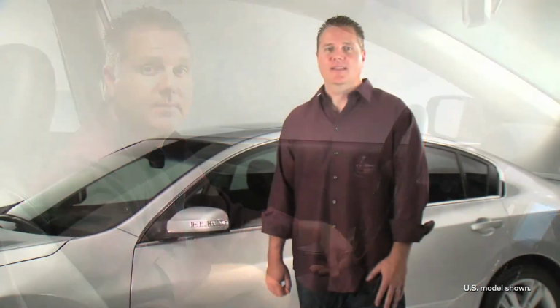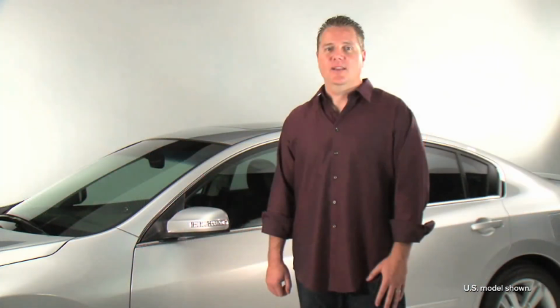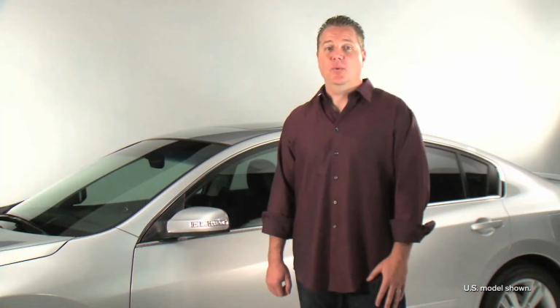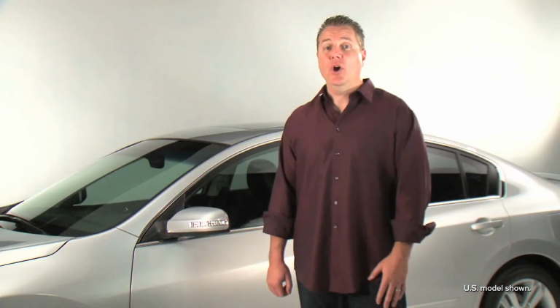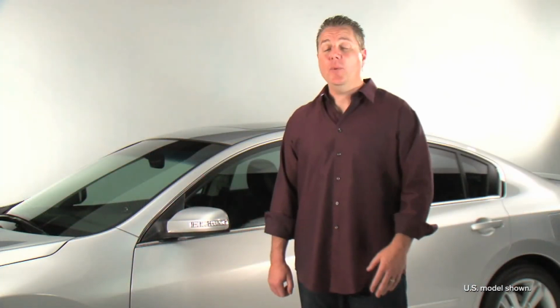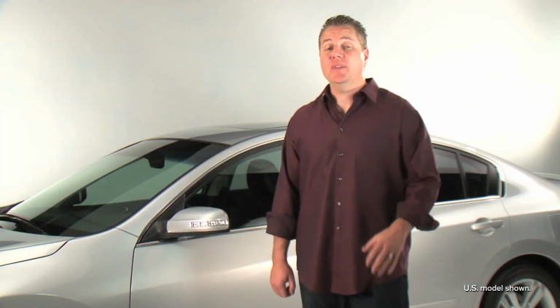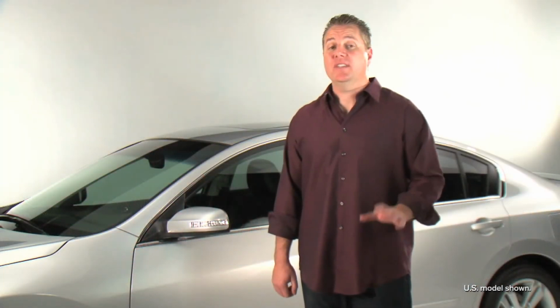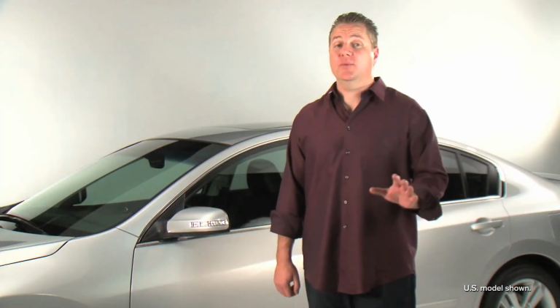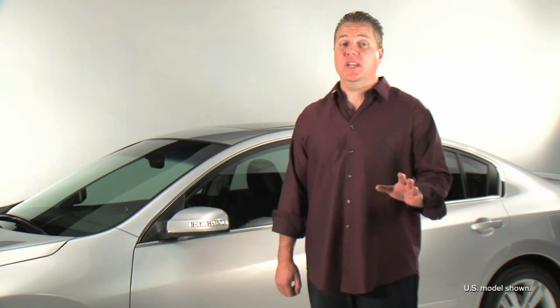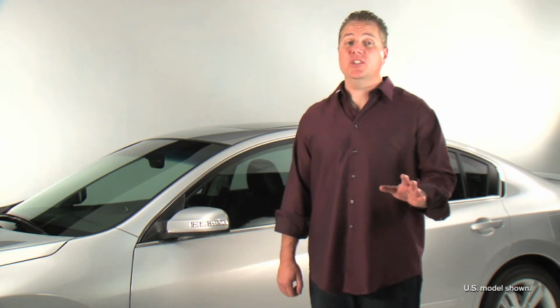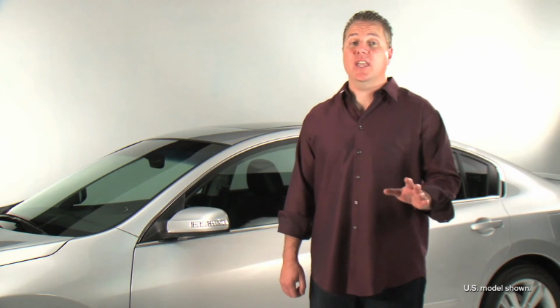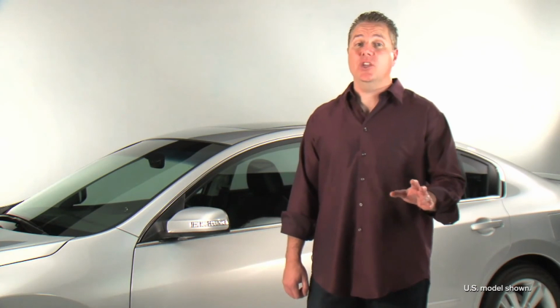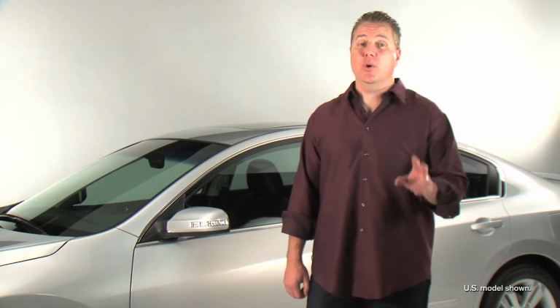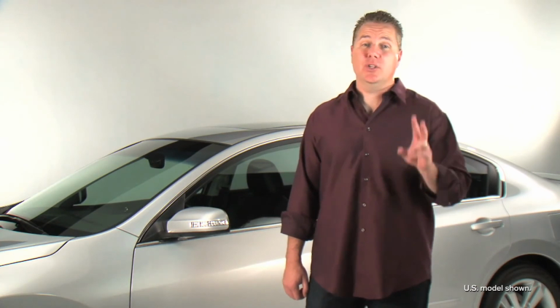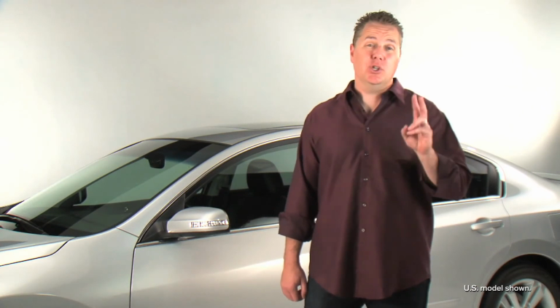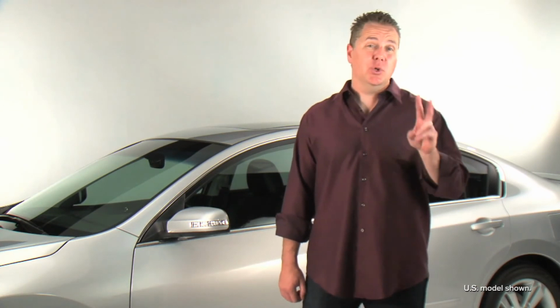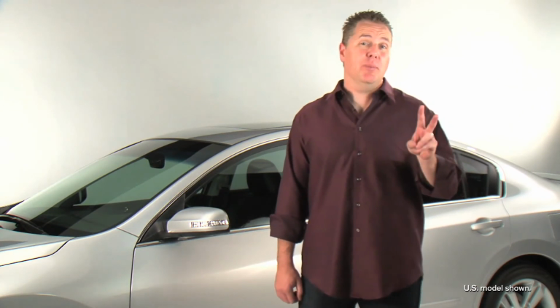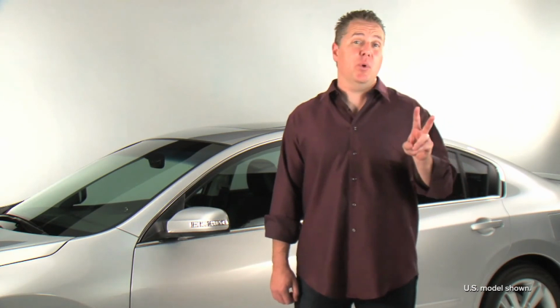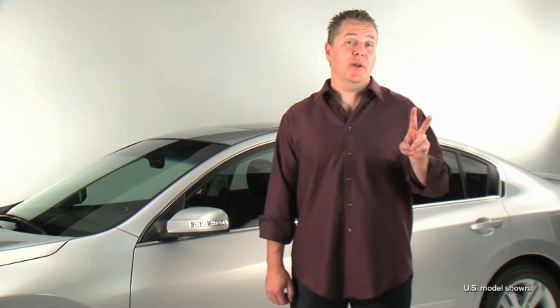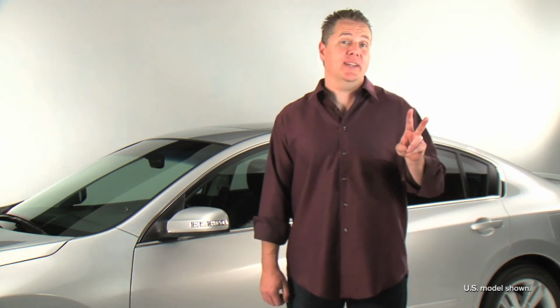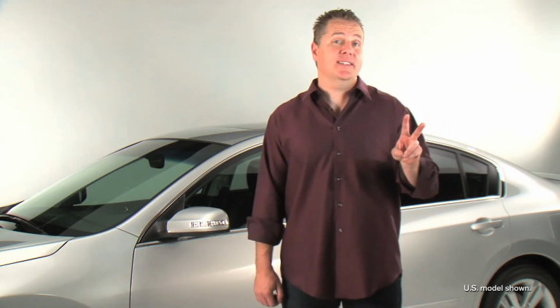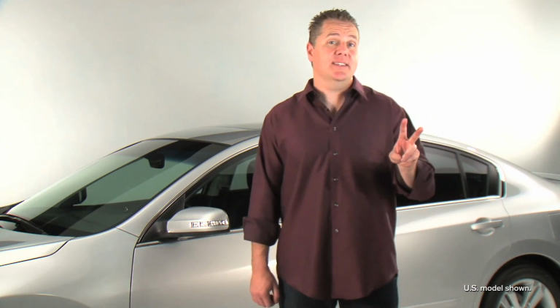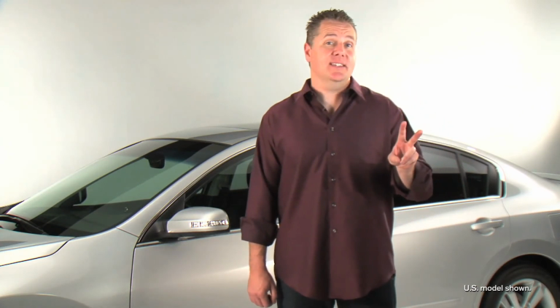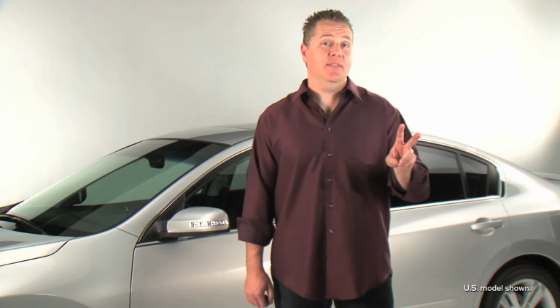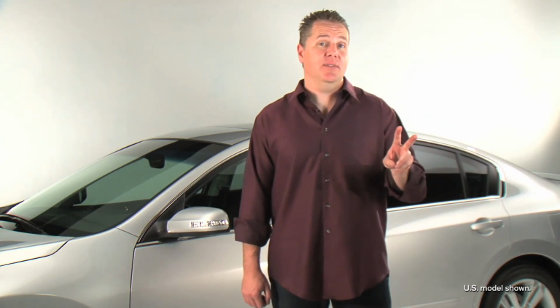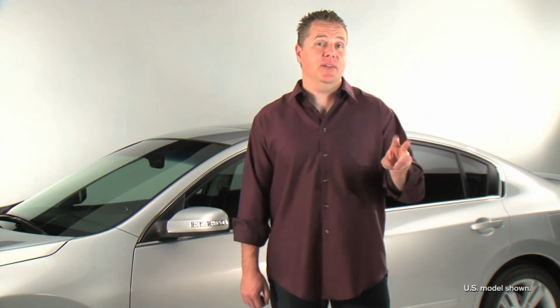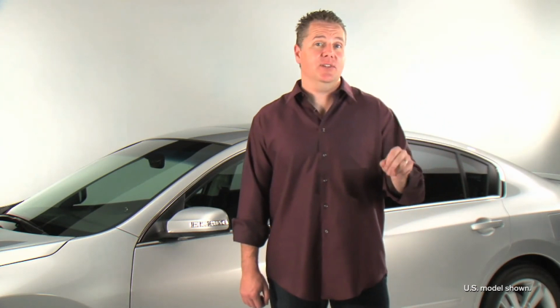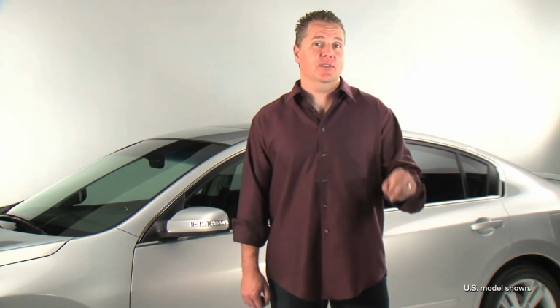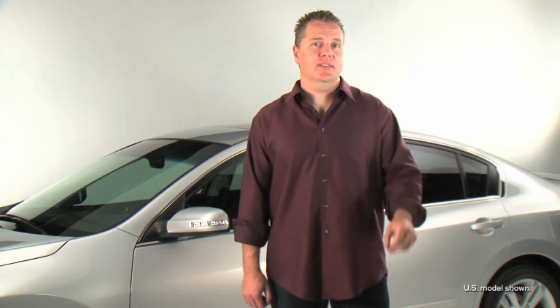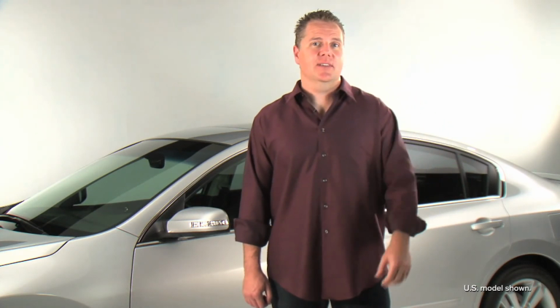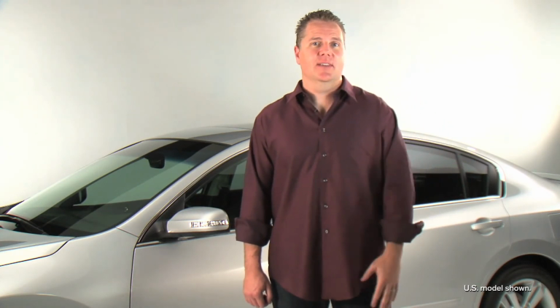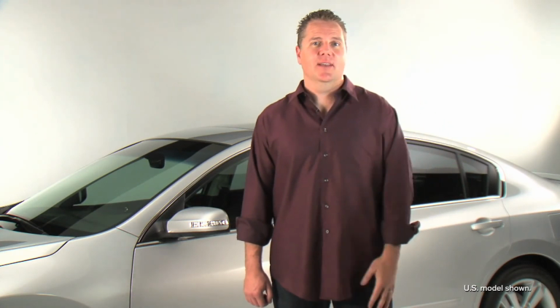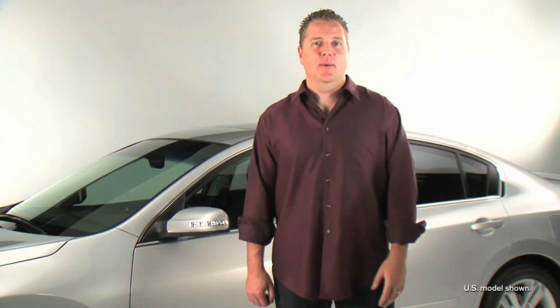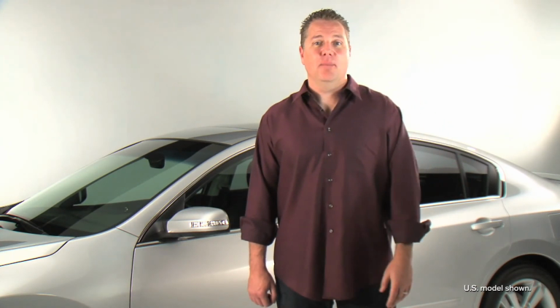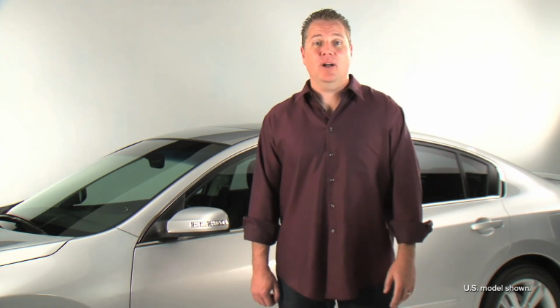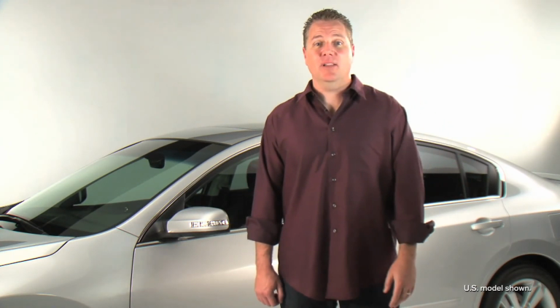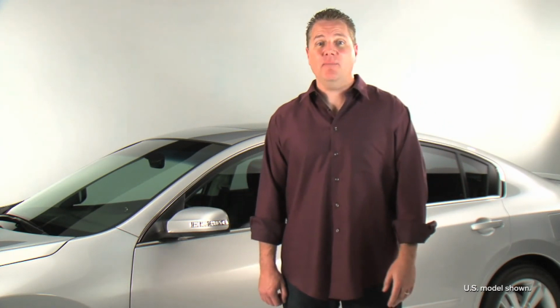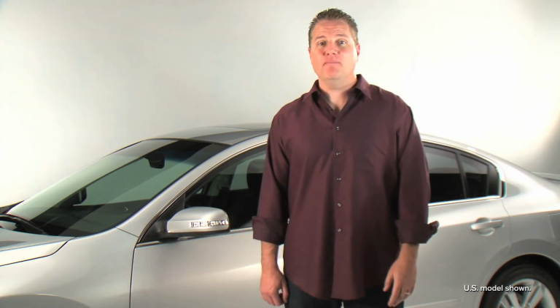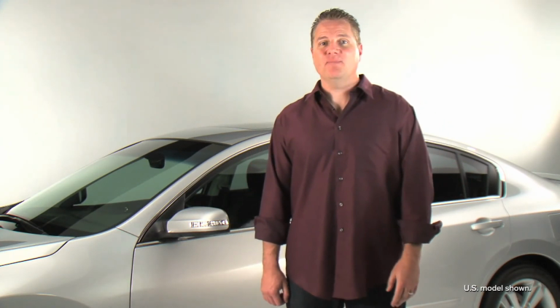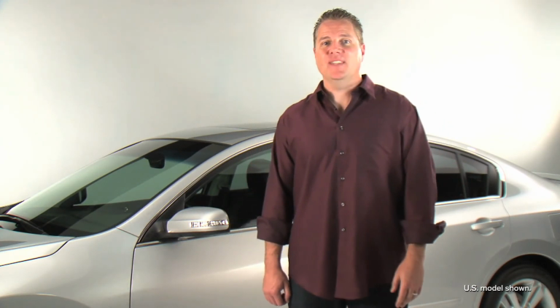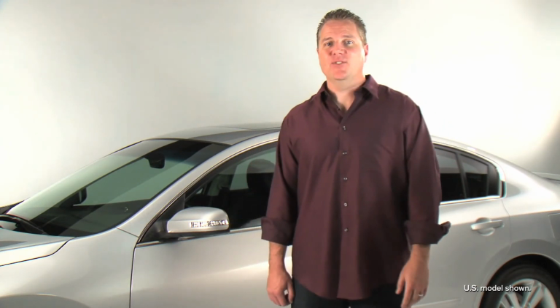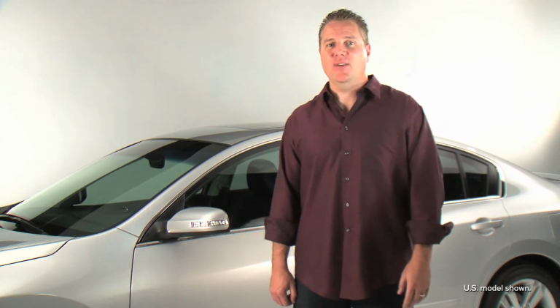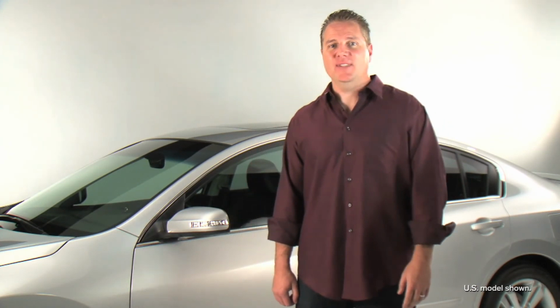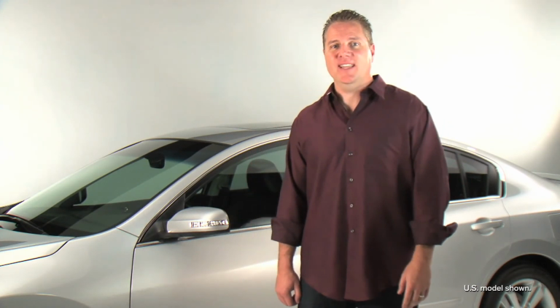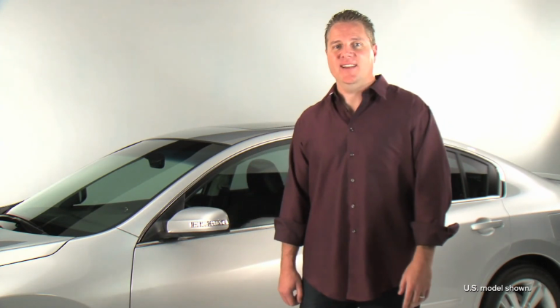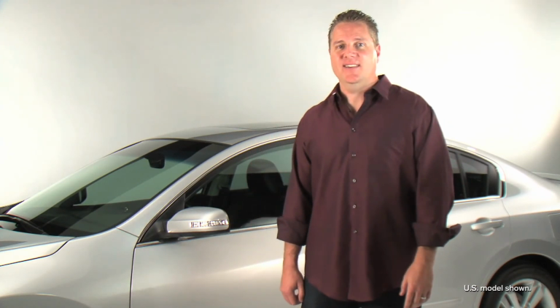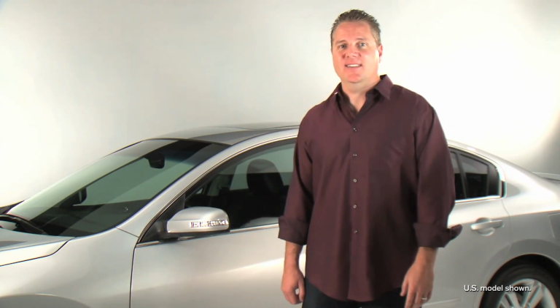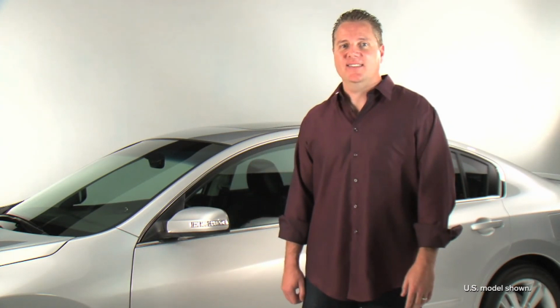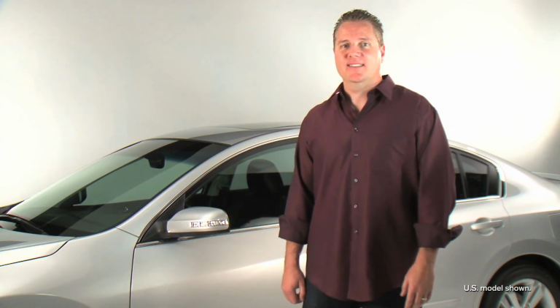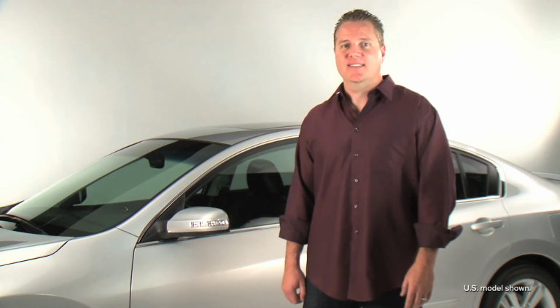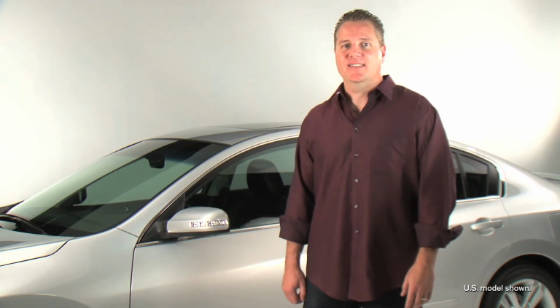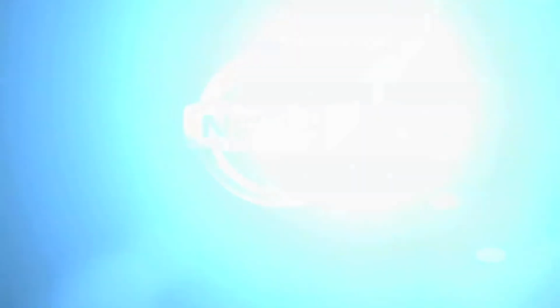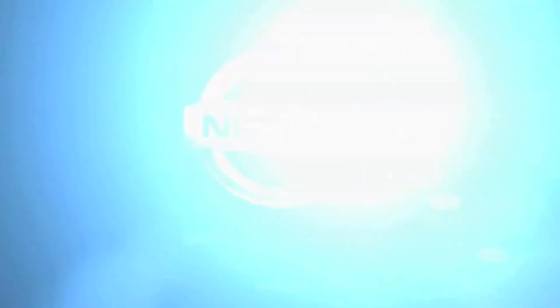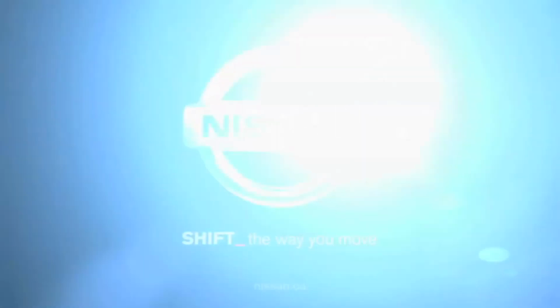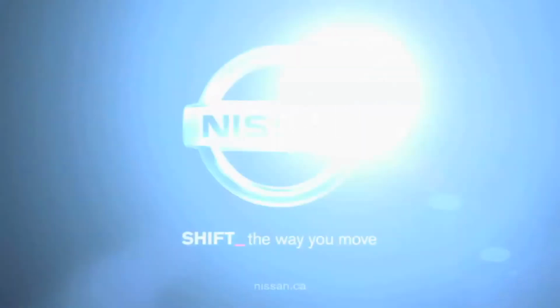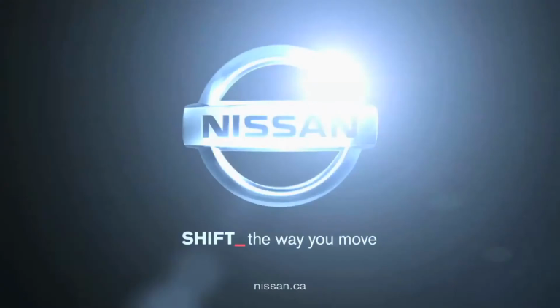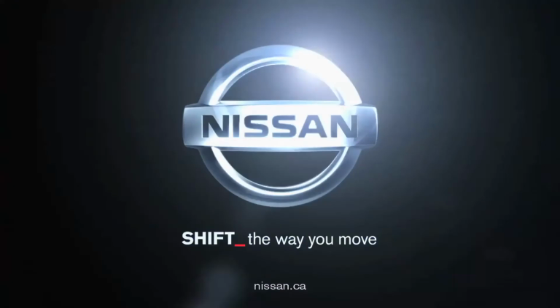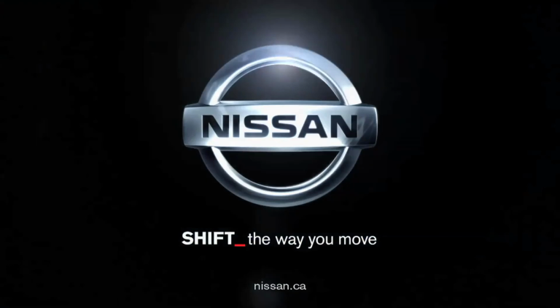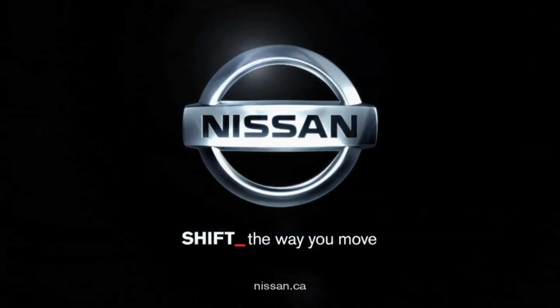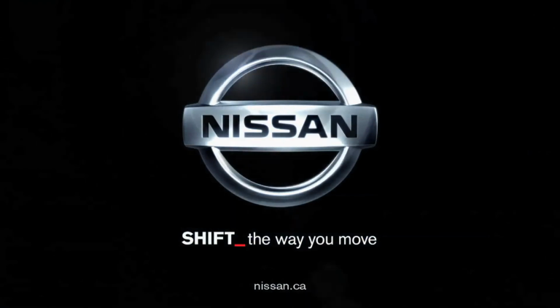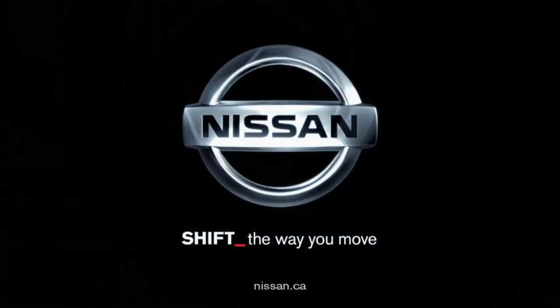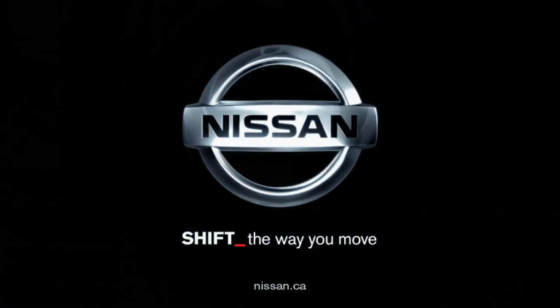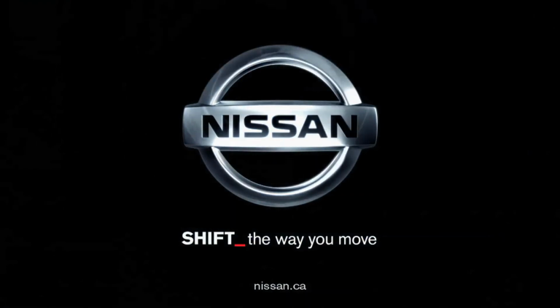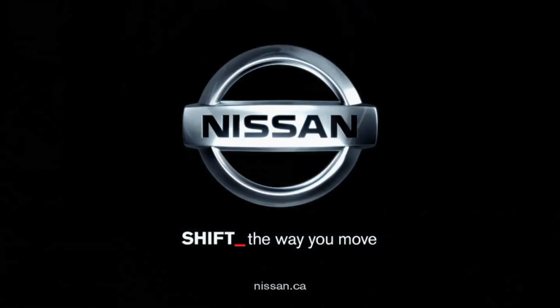We hope this helps educate you on two important Nissan safety features. Buckle up and drive with care.